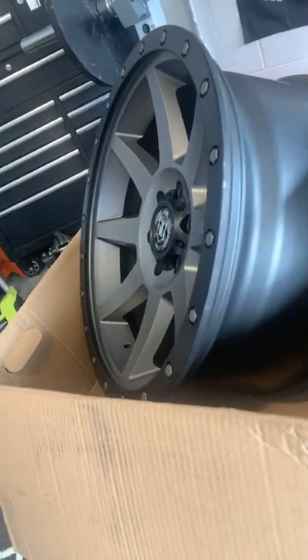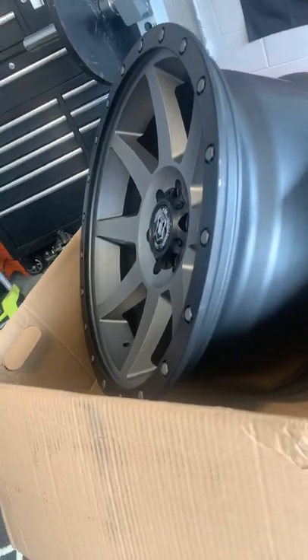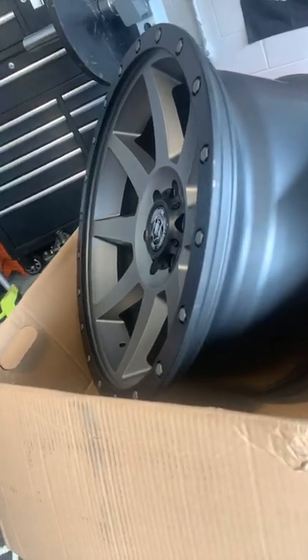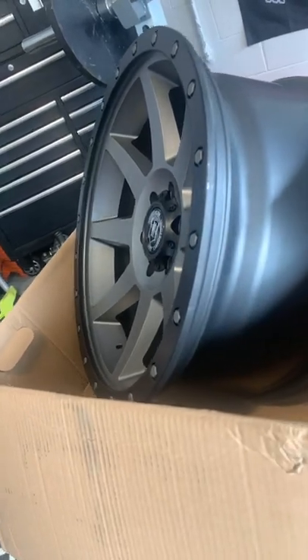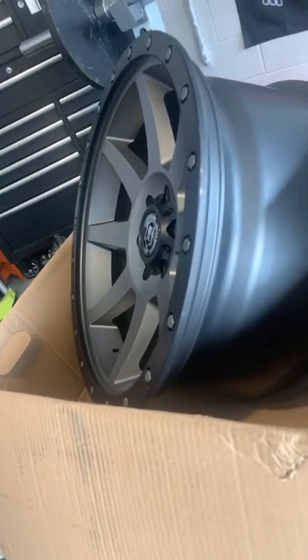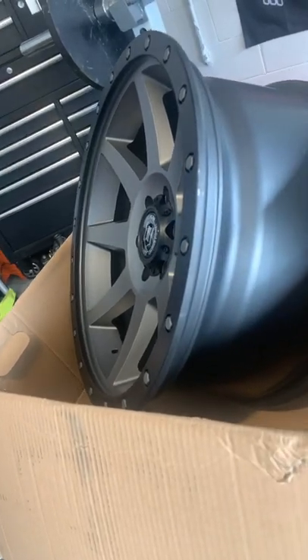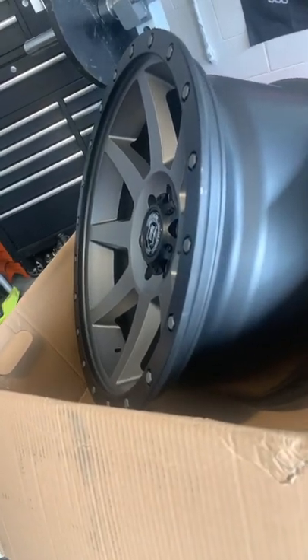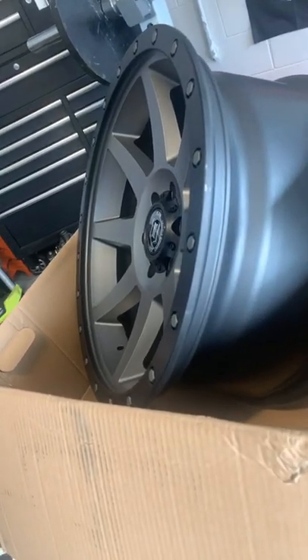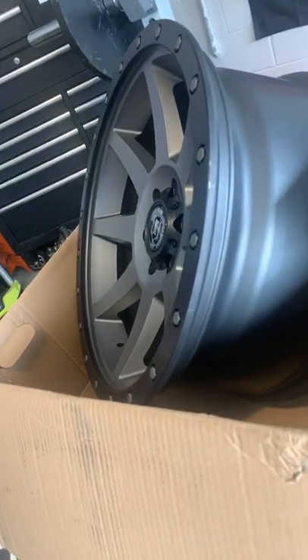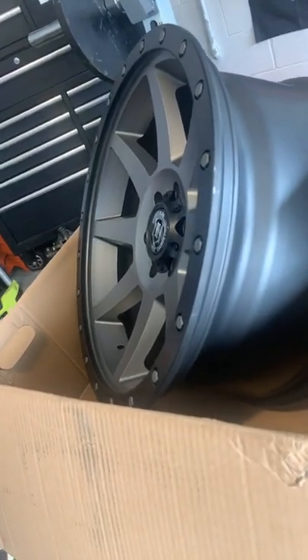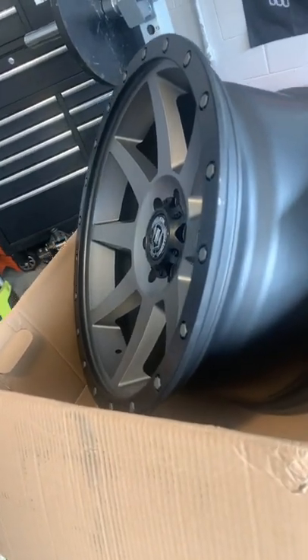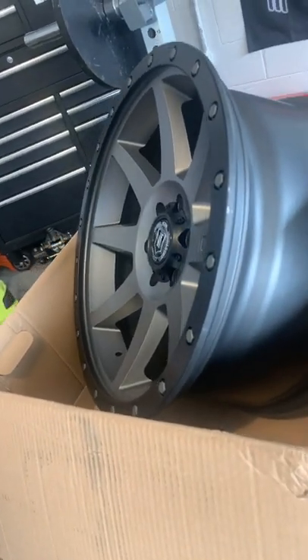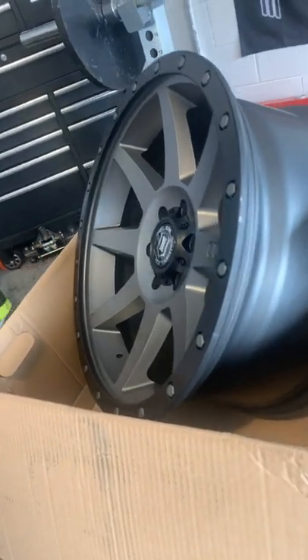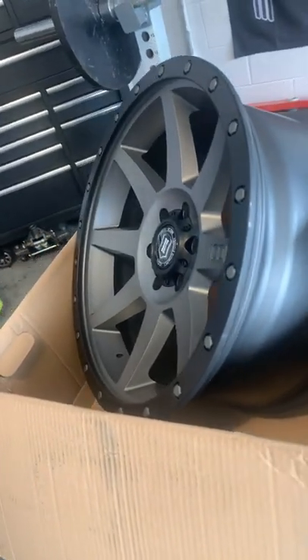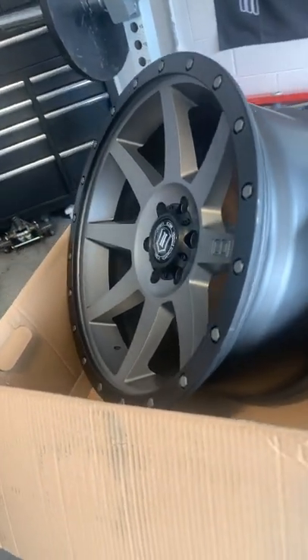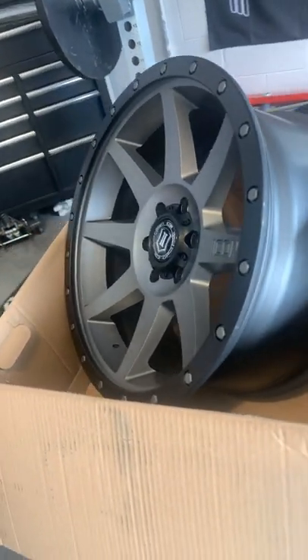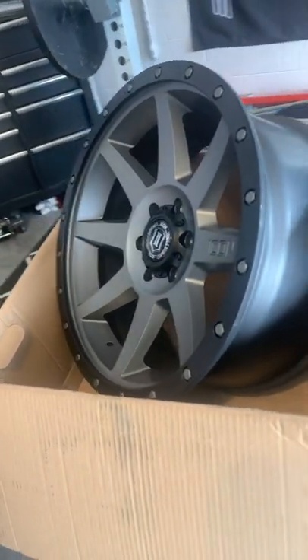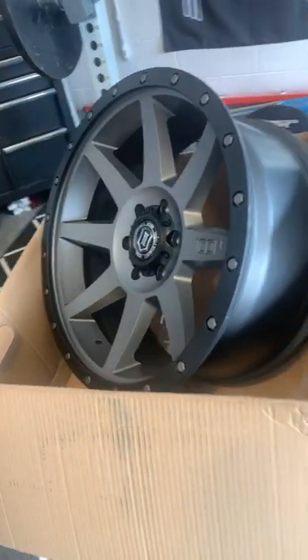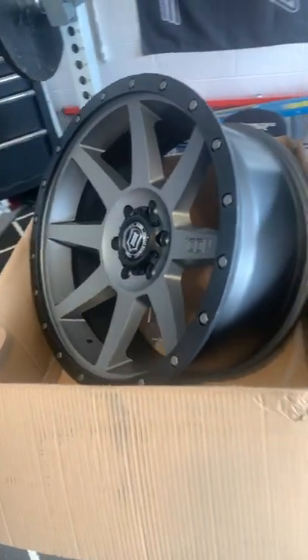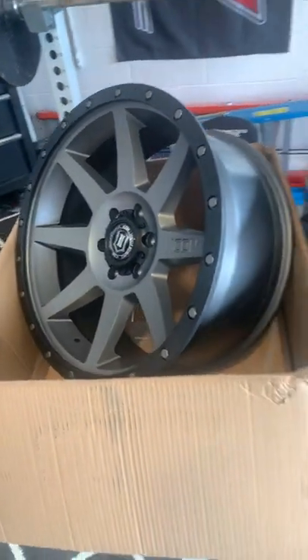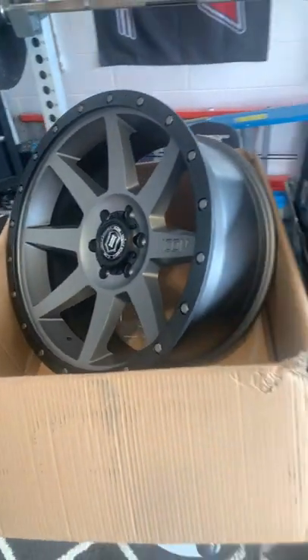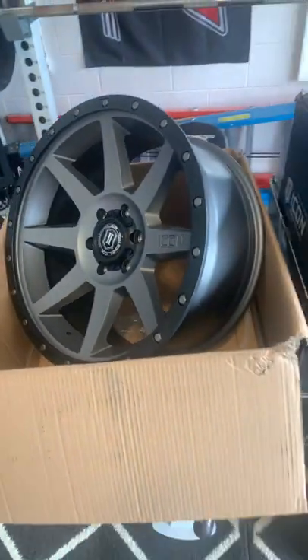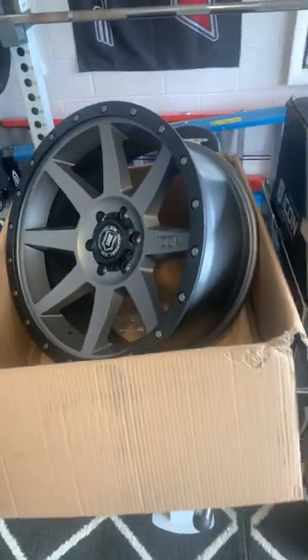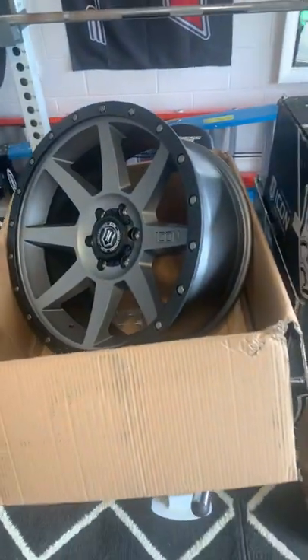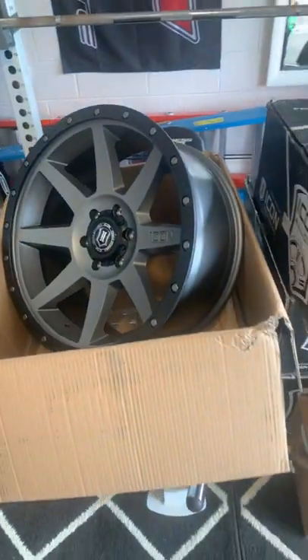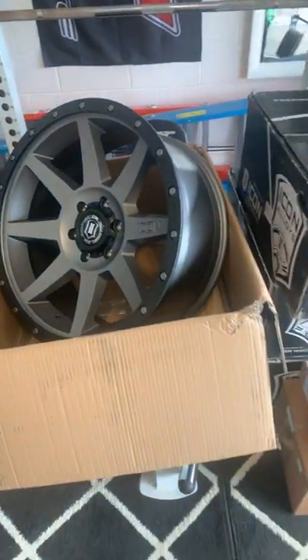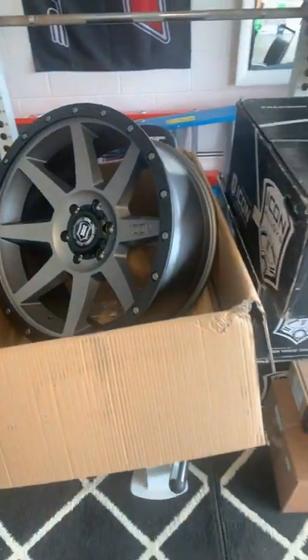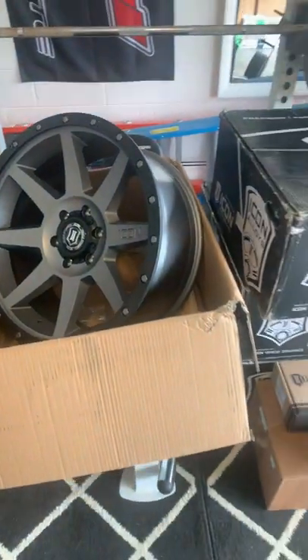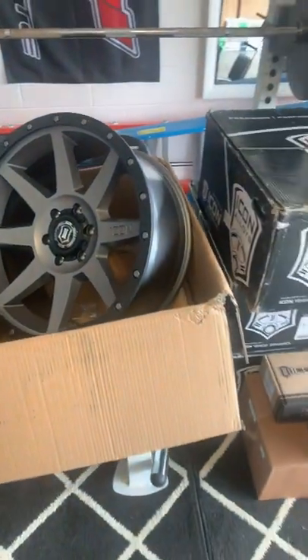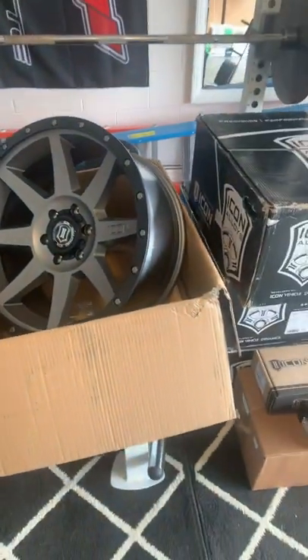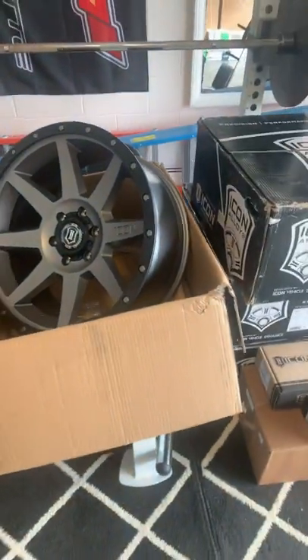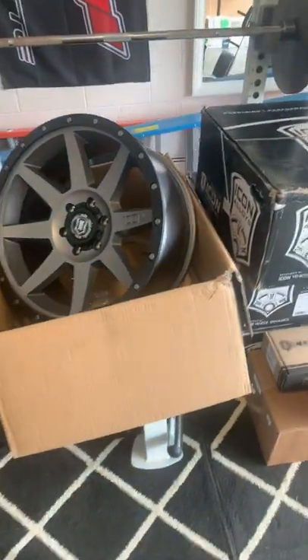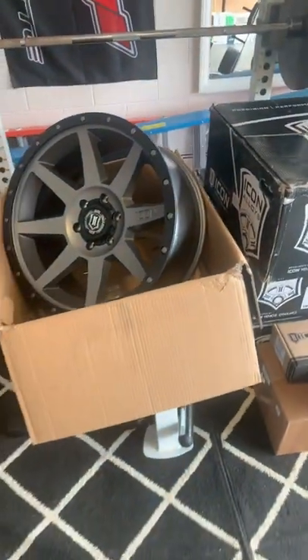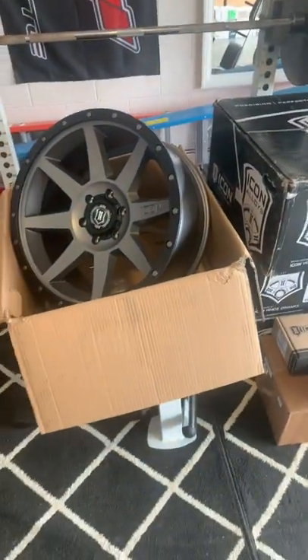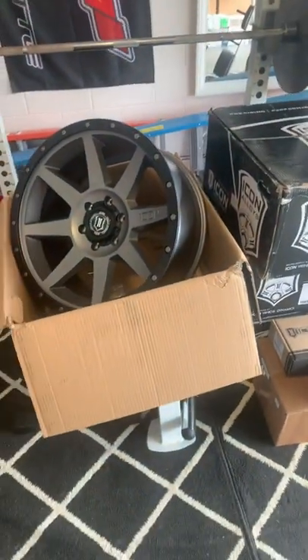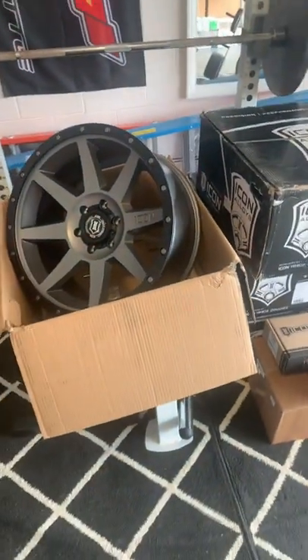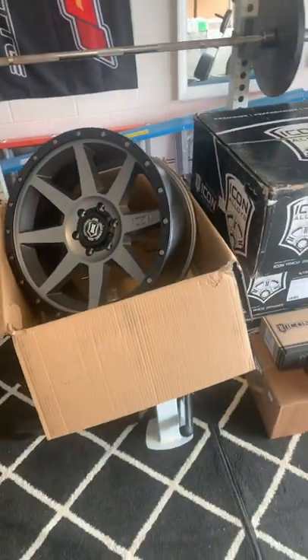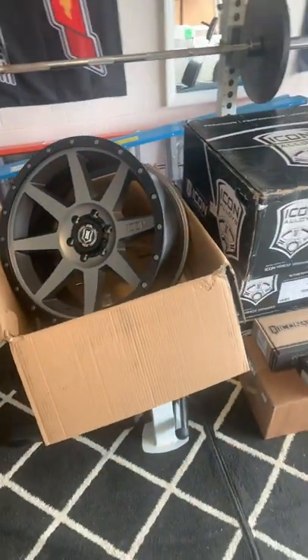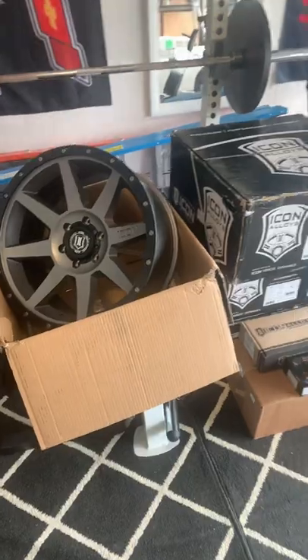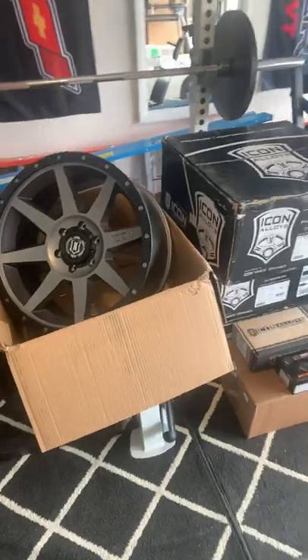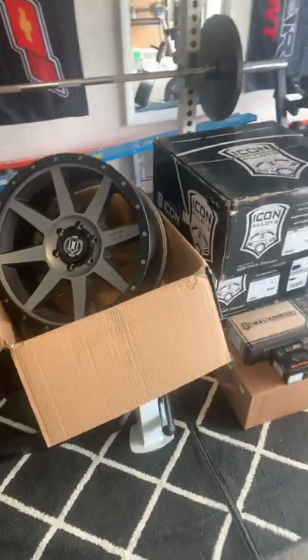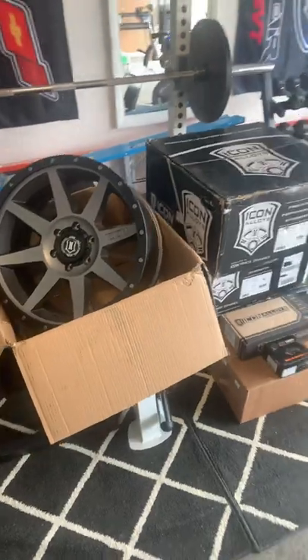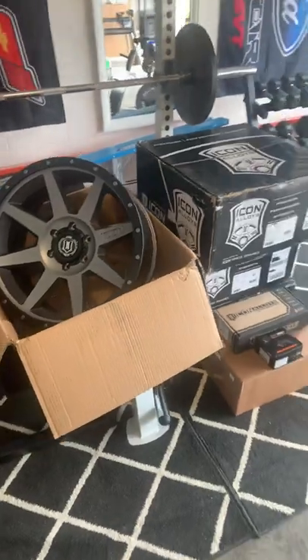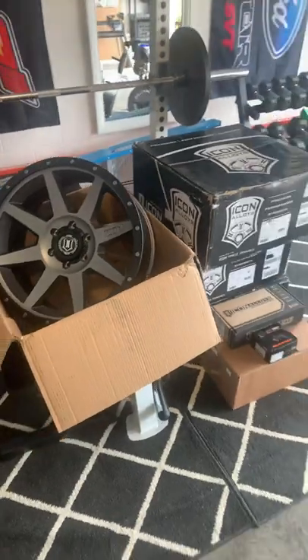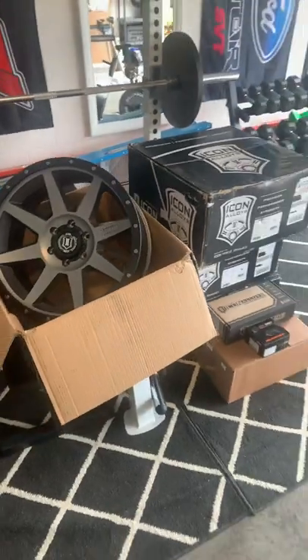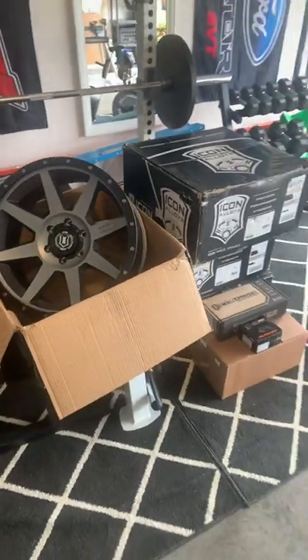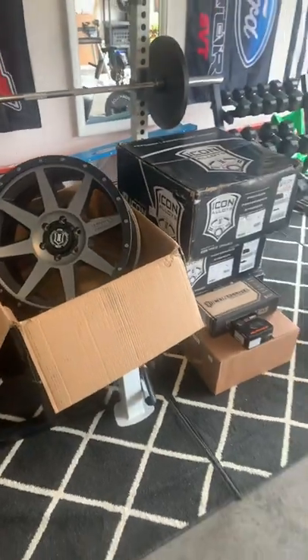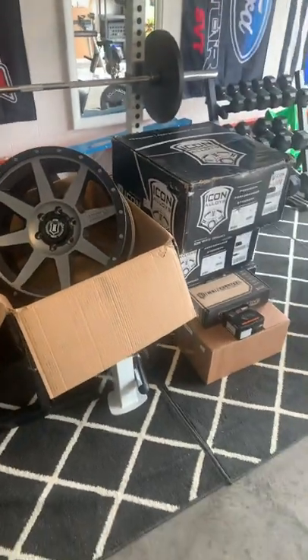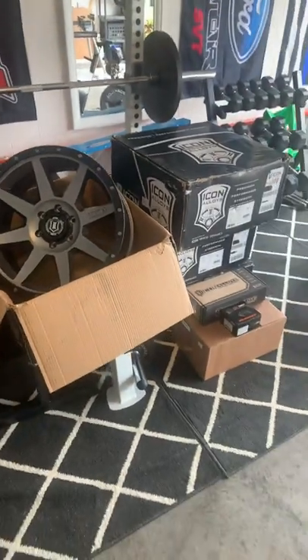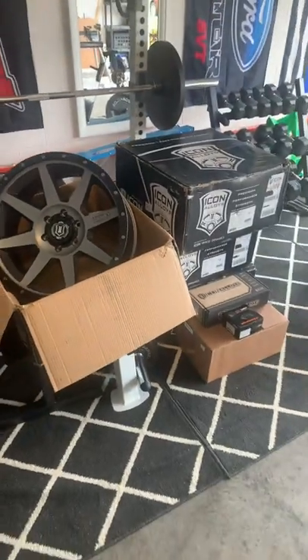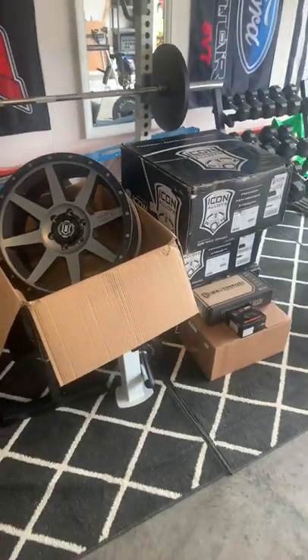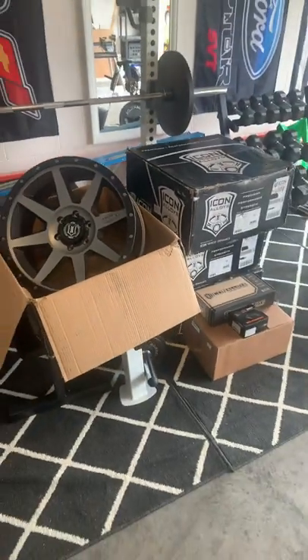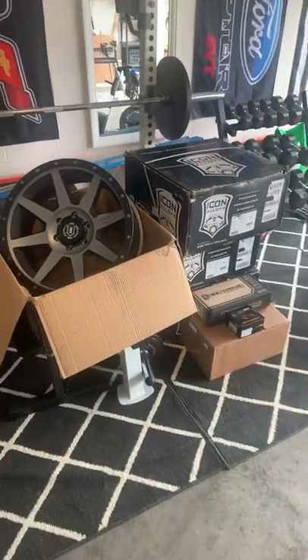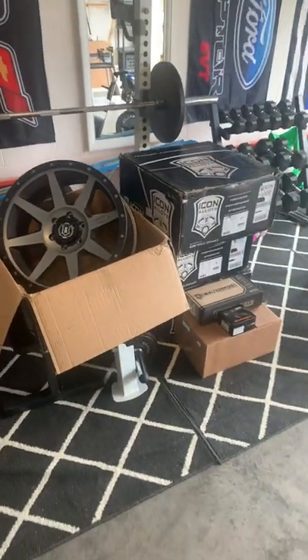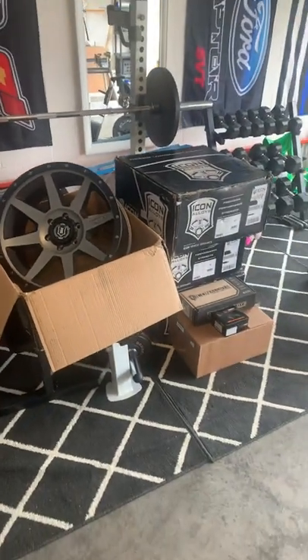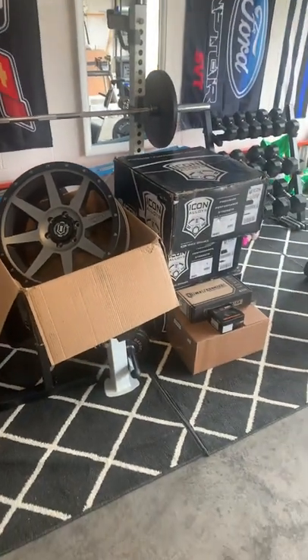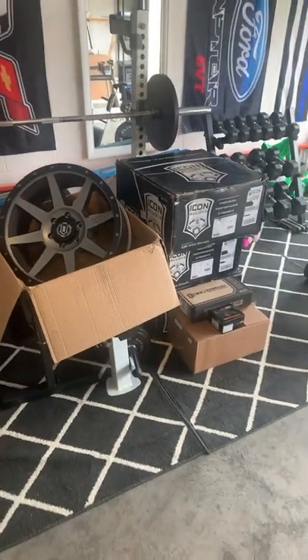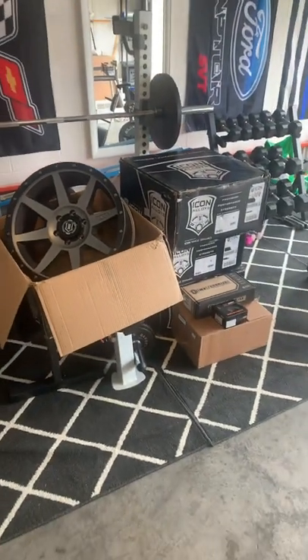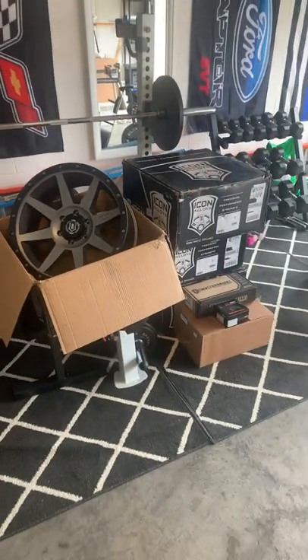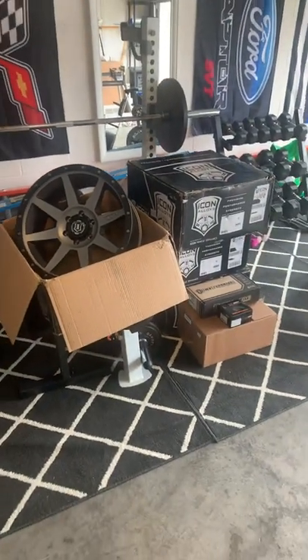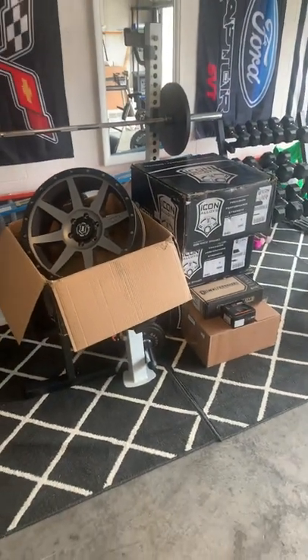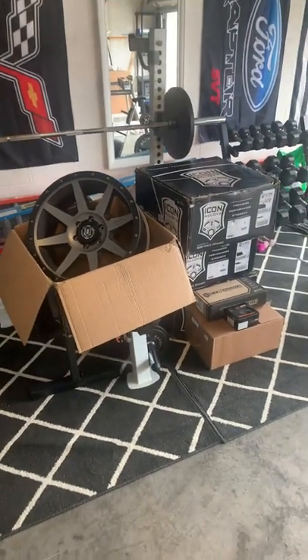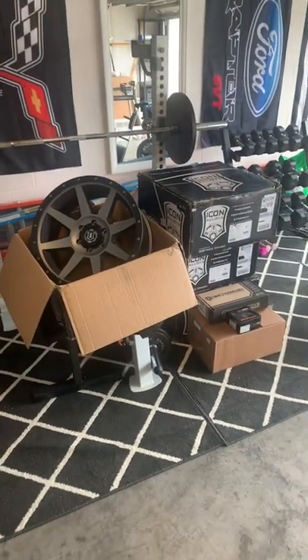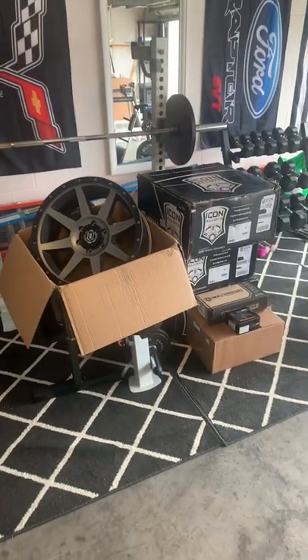These are going to look really good on the Raptor, I must say. I'm pretty excited to get all this on.